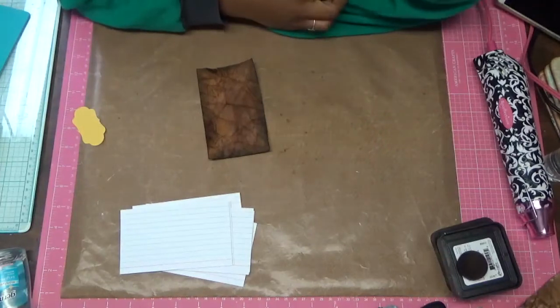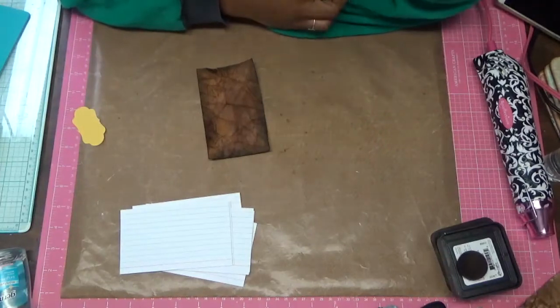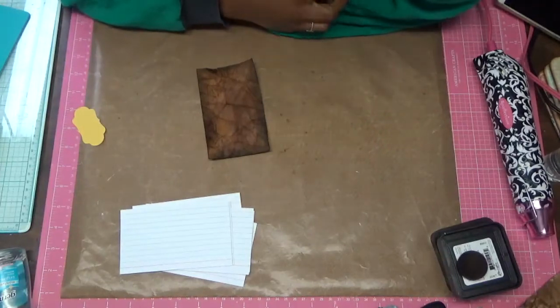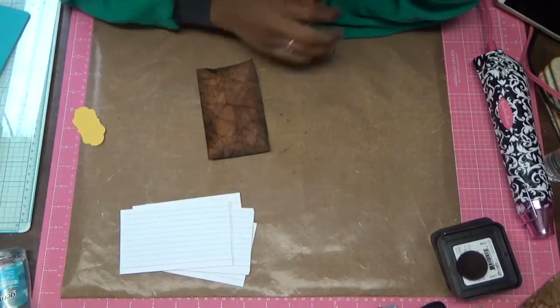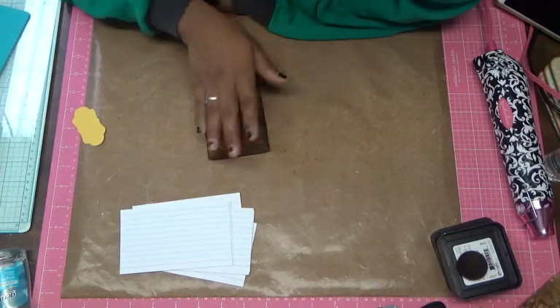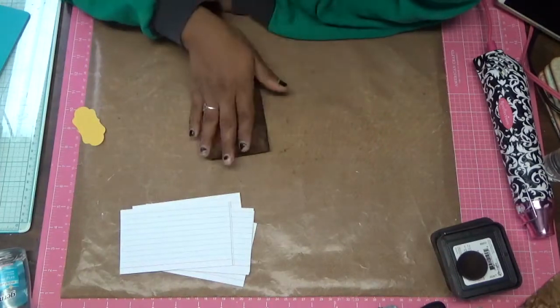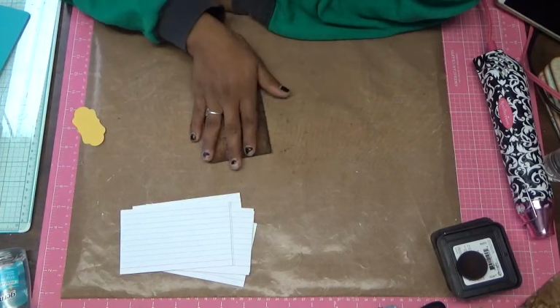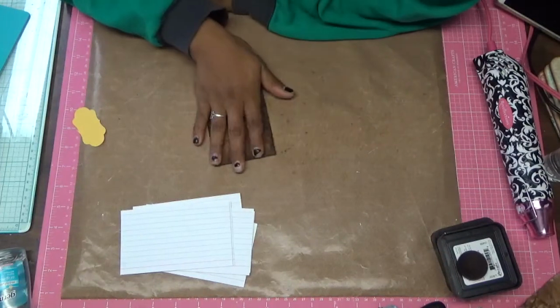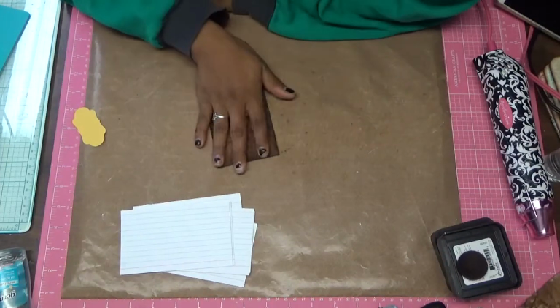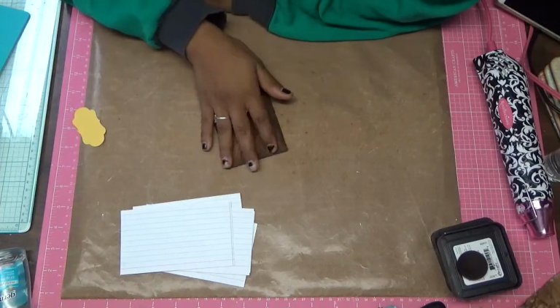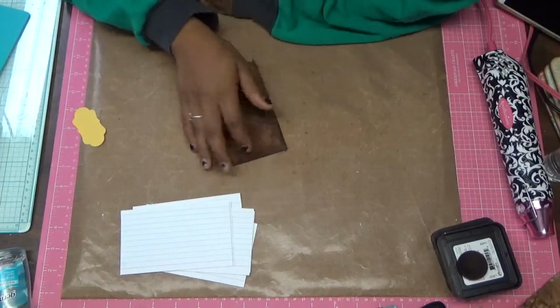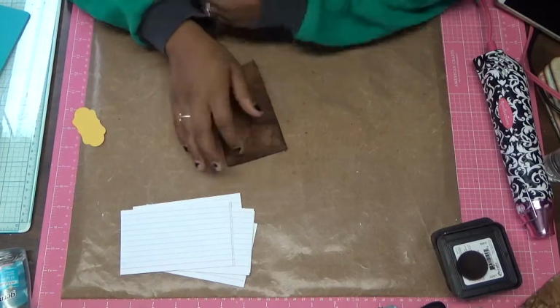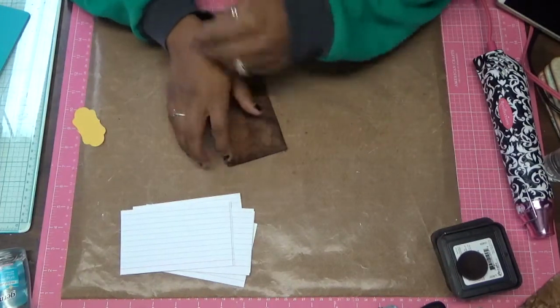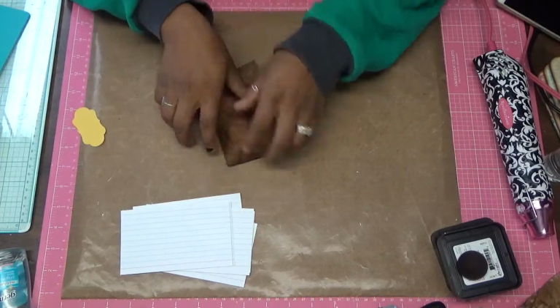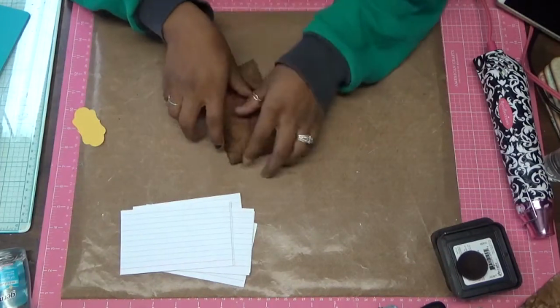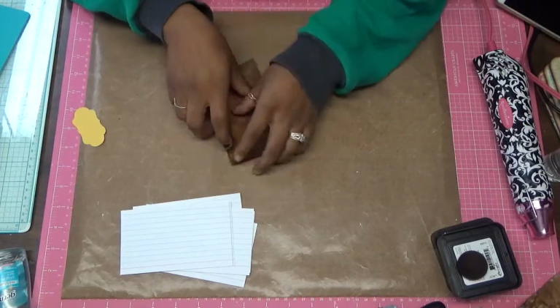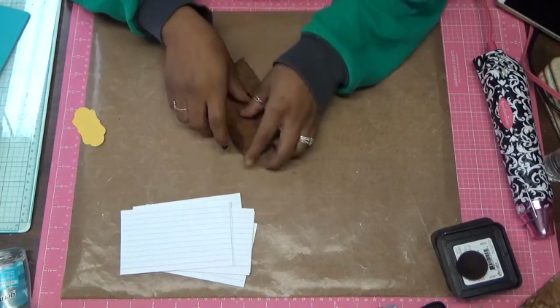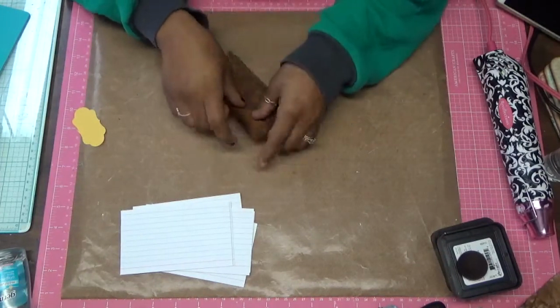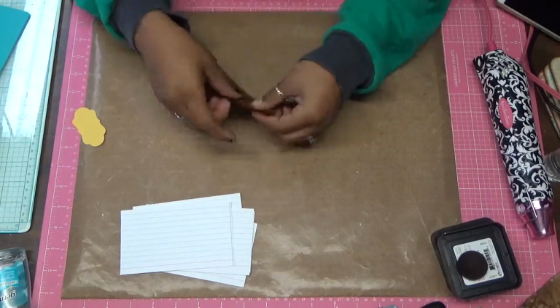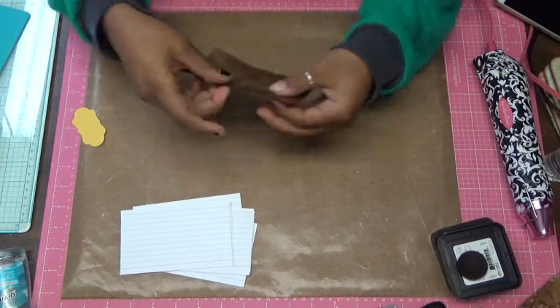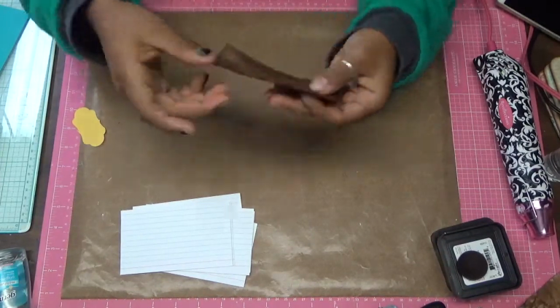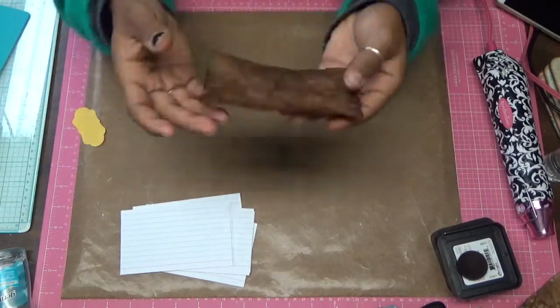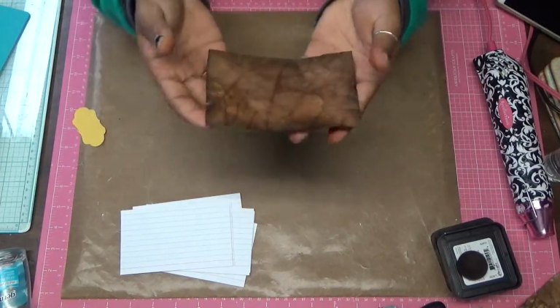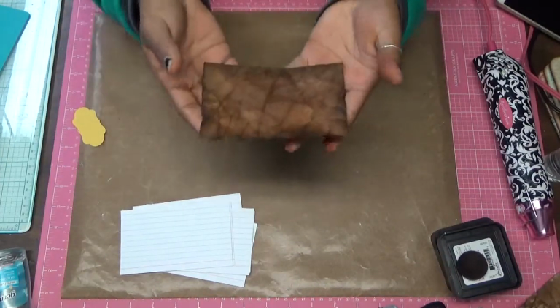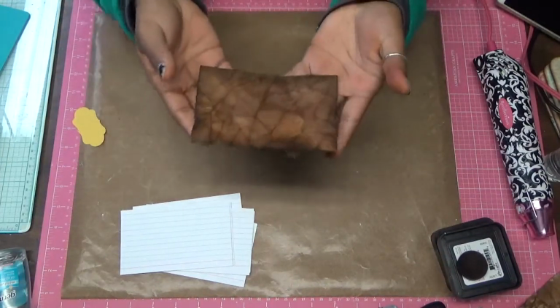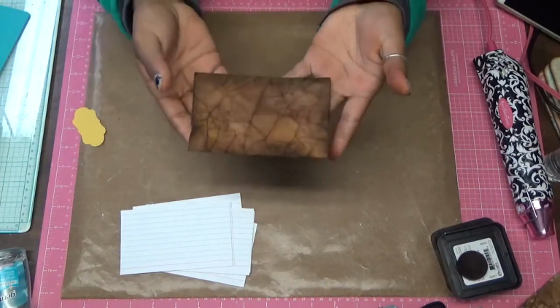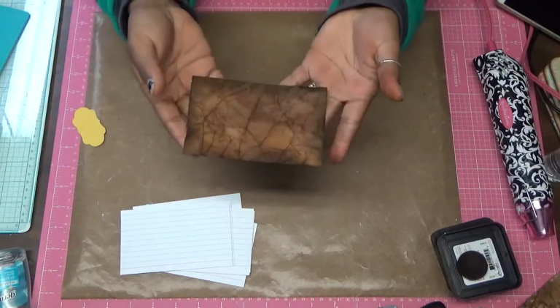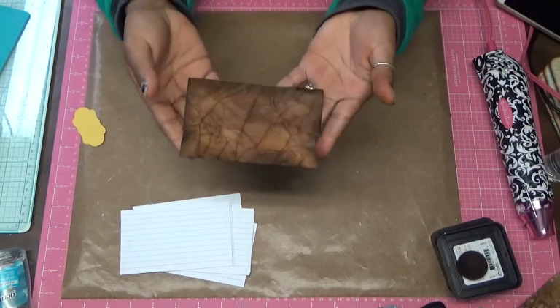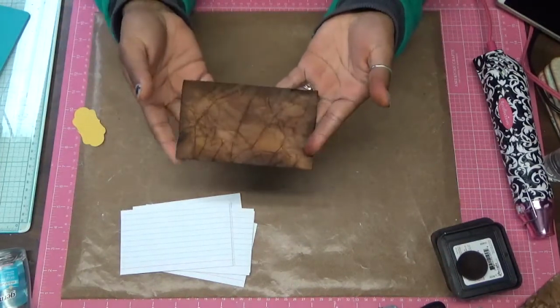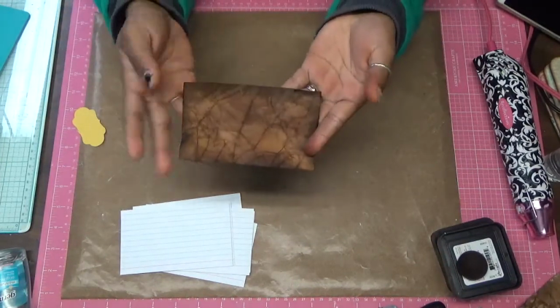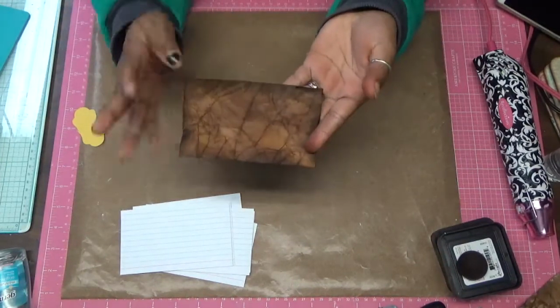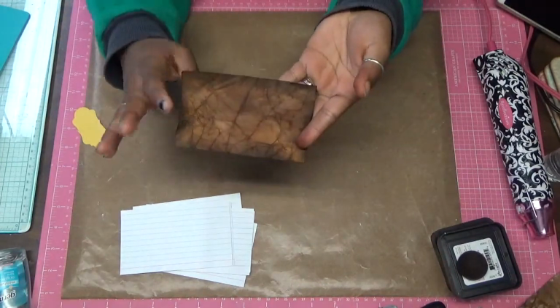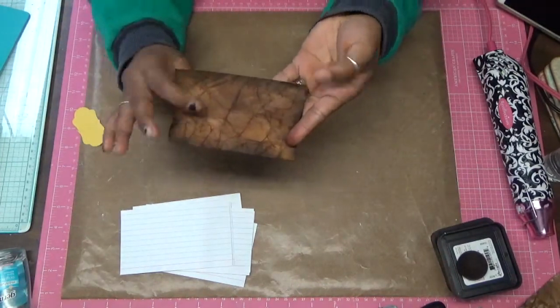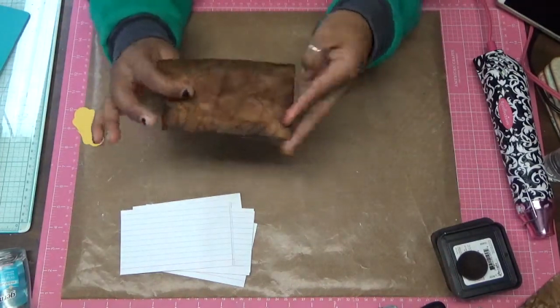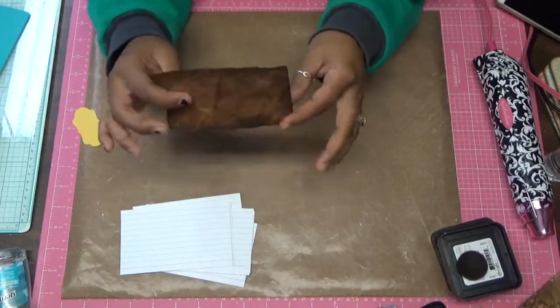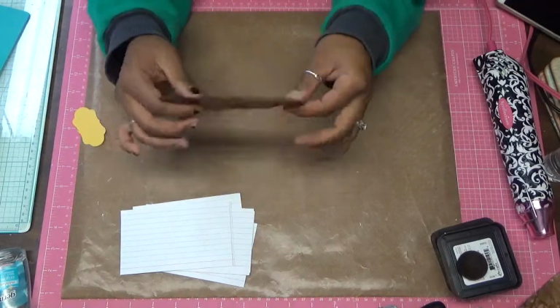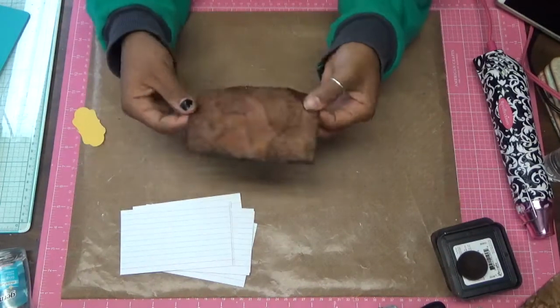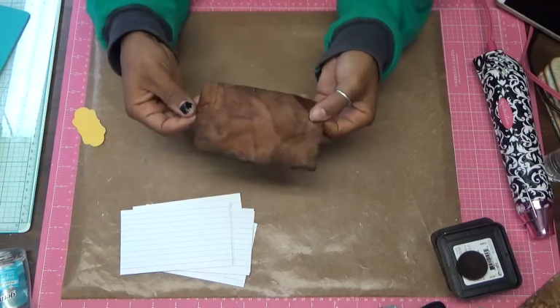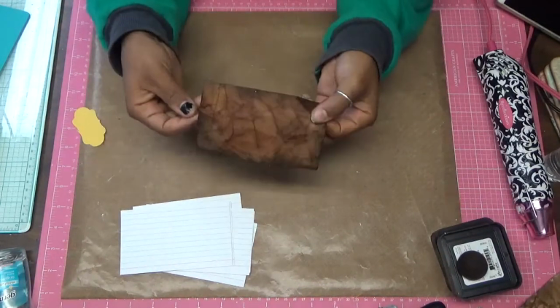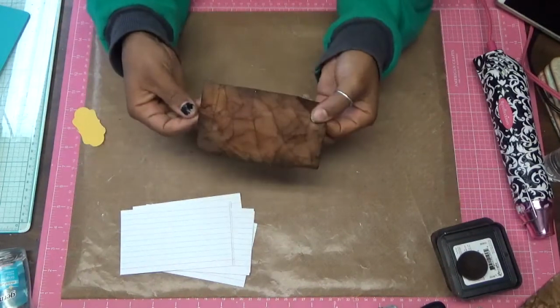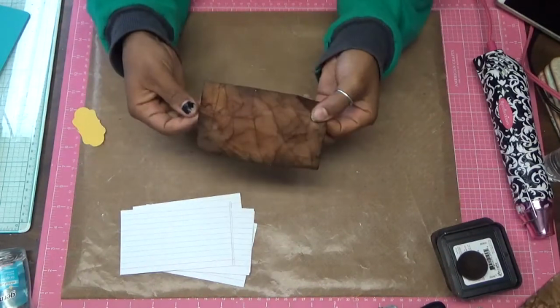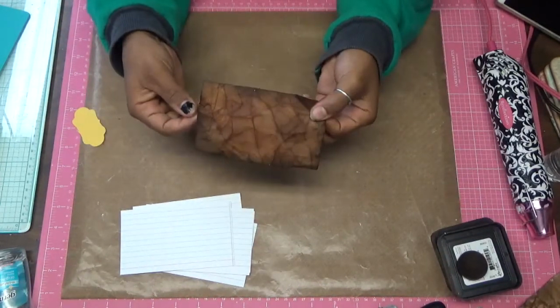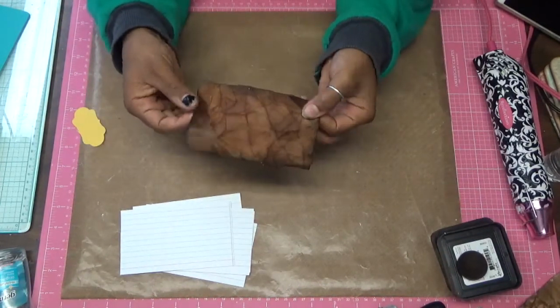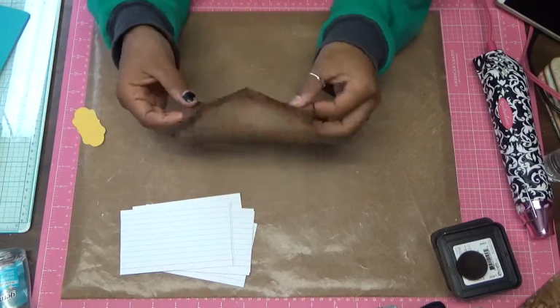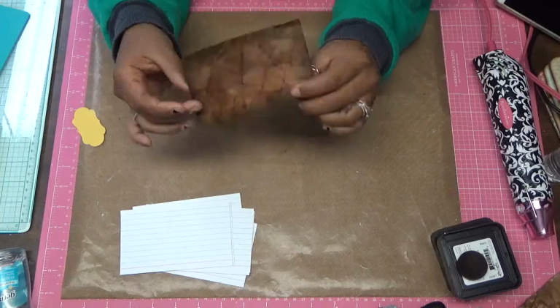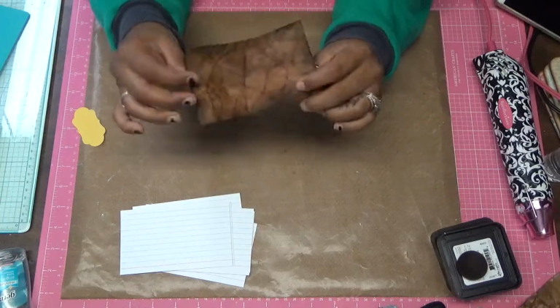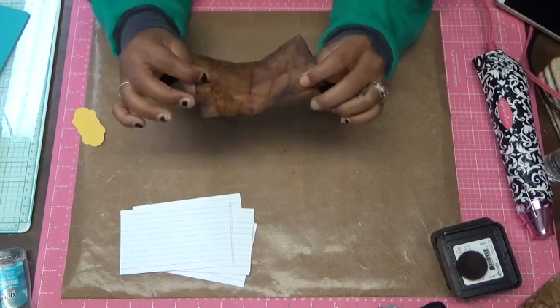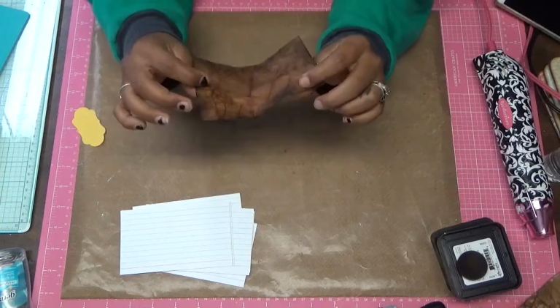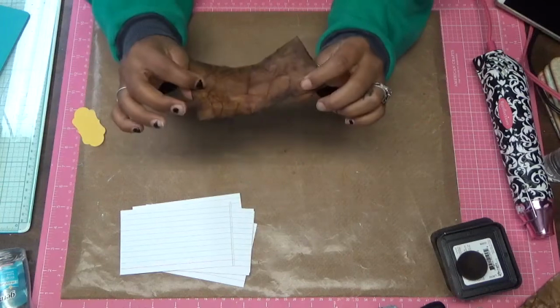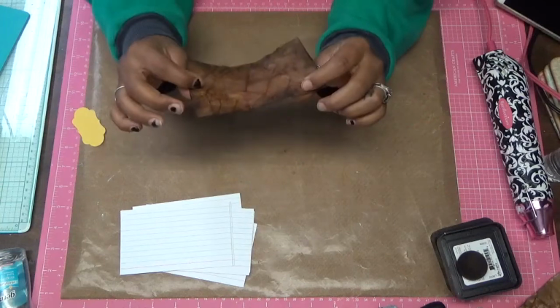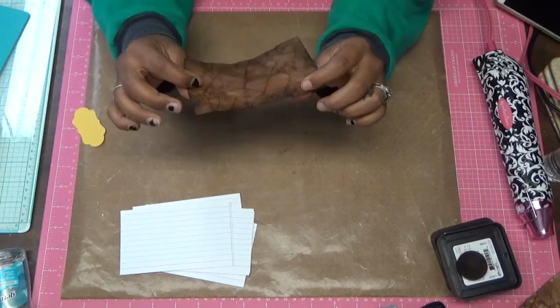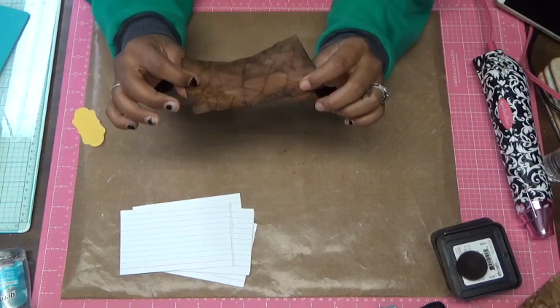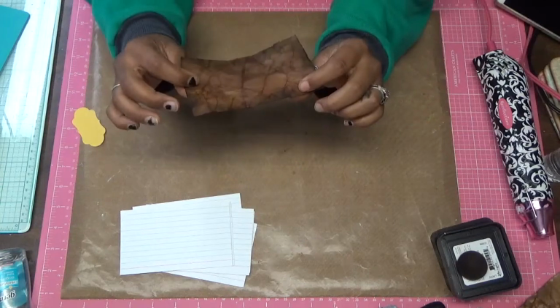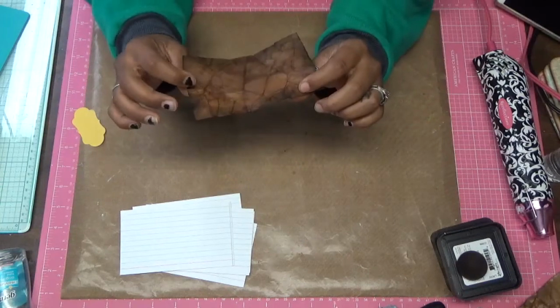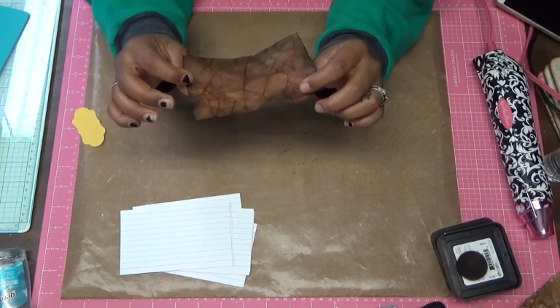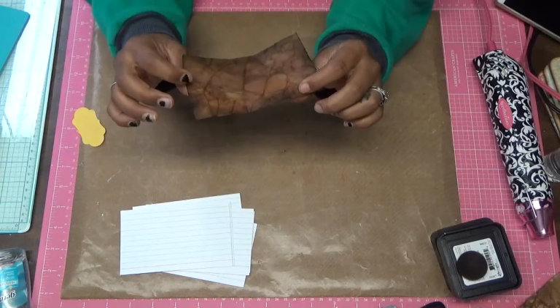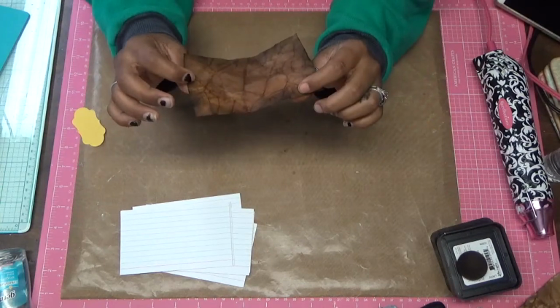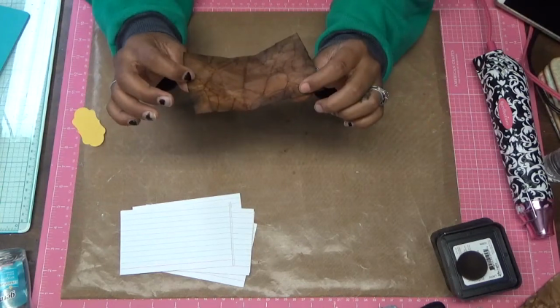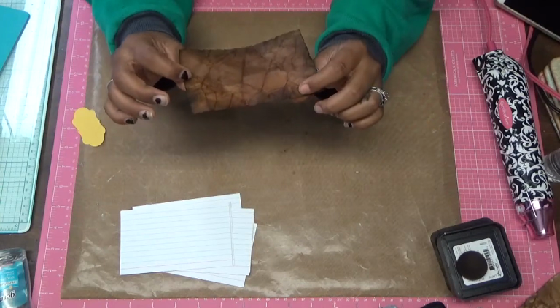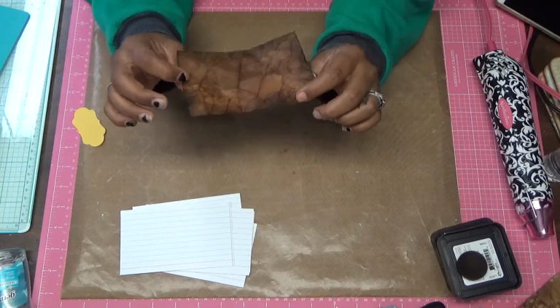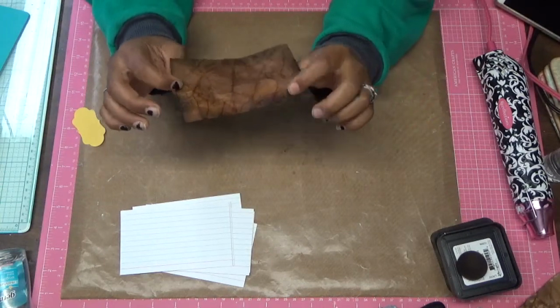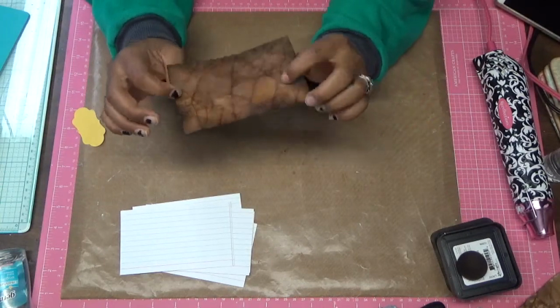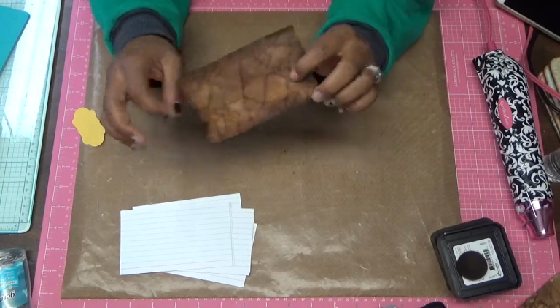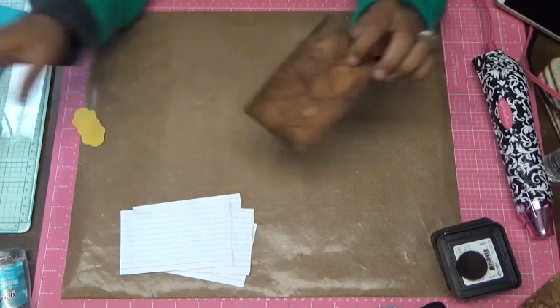Hi, I just want to do a quick tutorial on how to do distressed index cards.